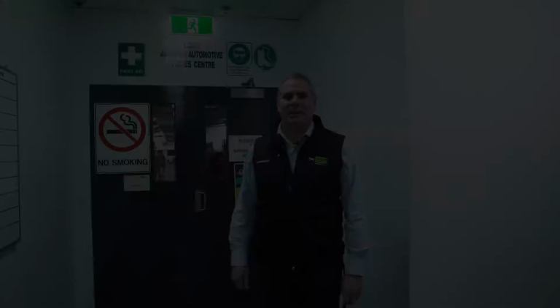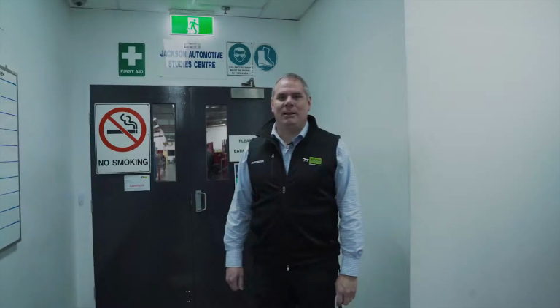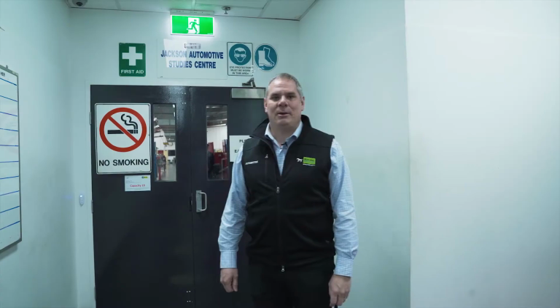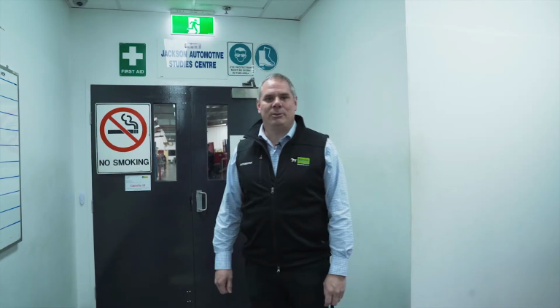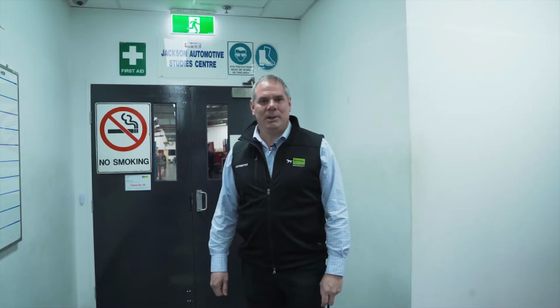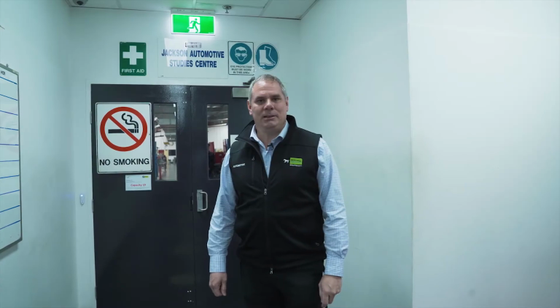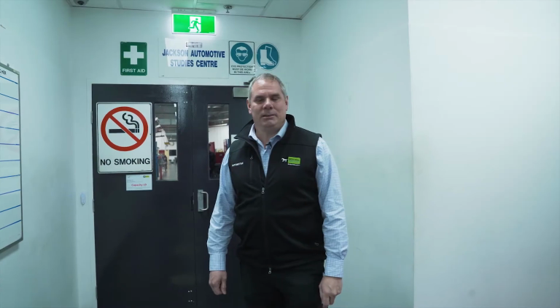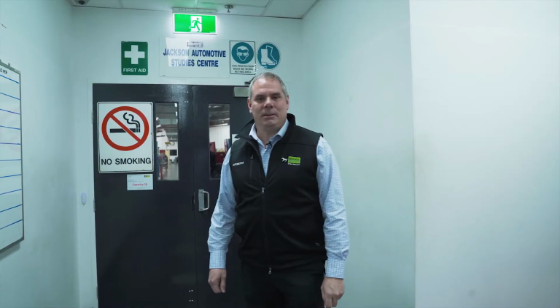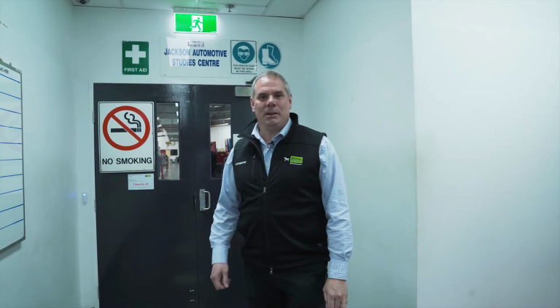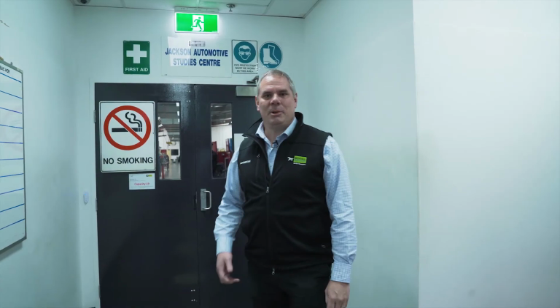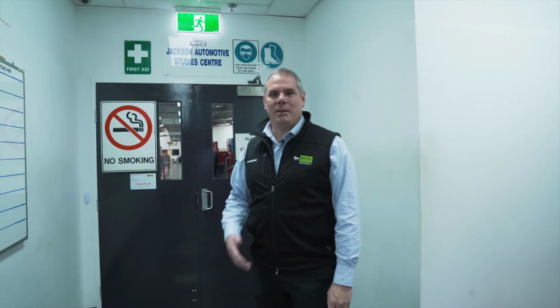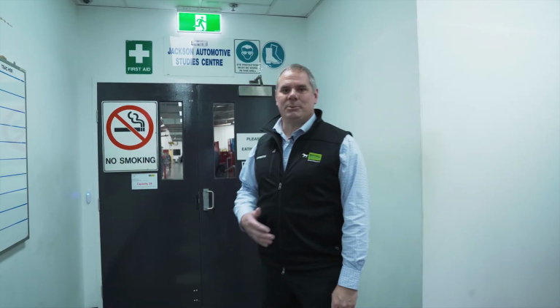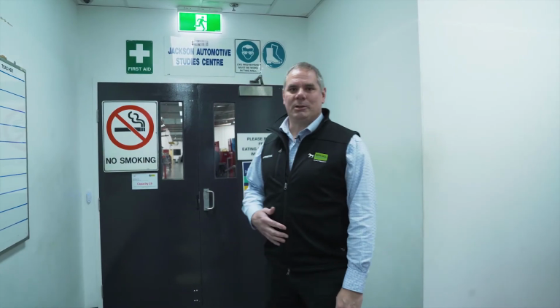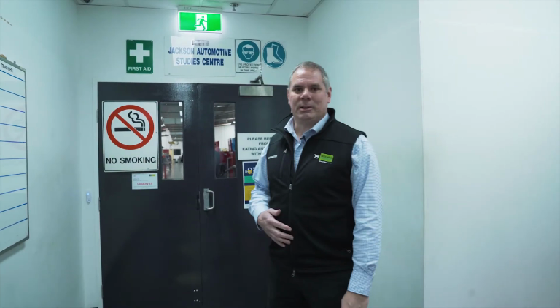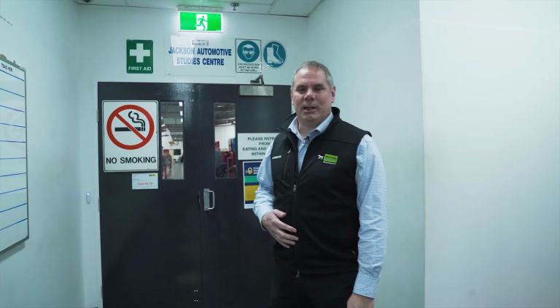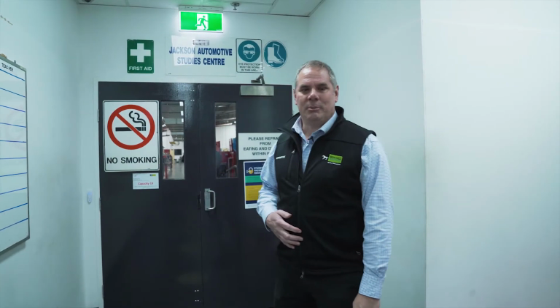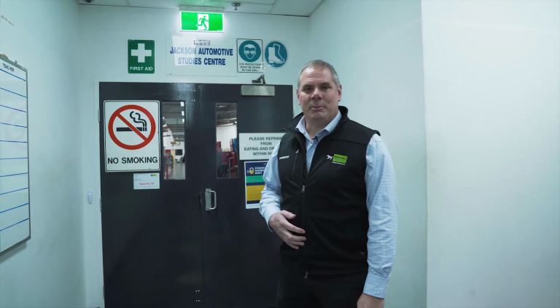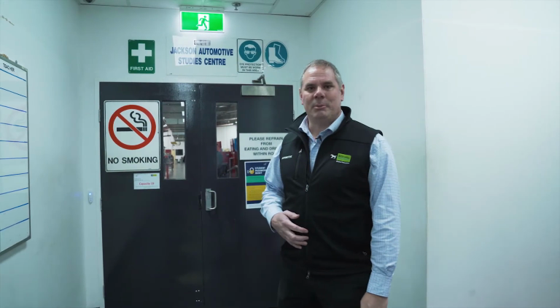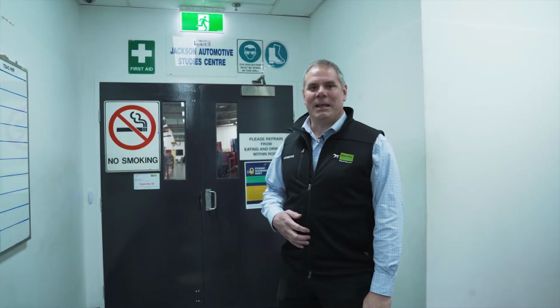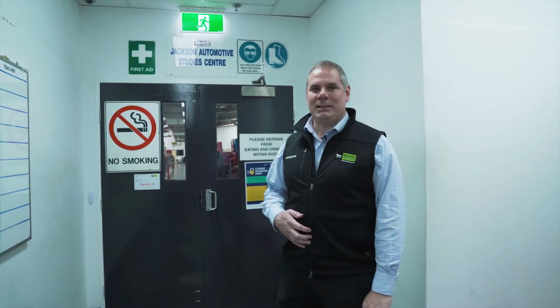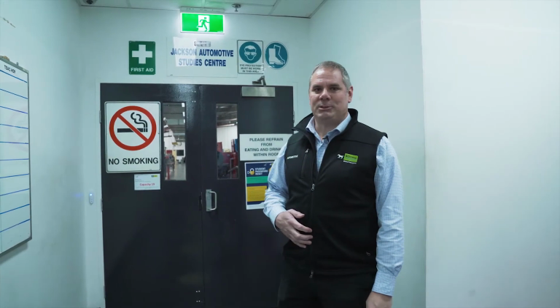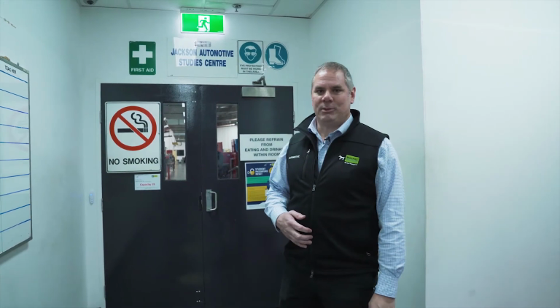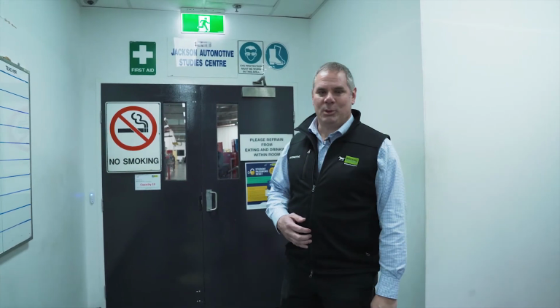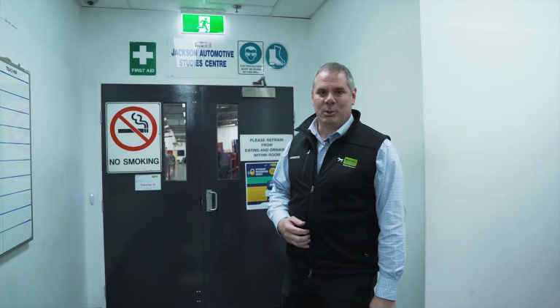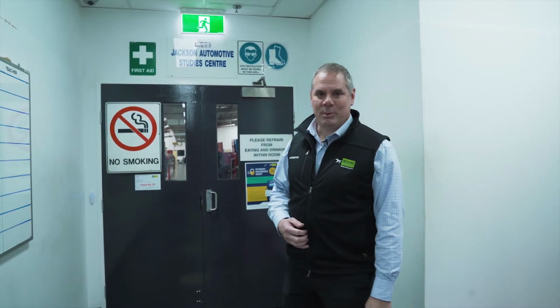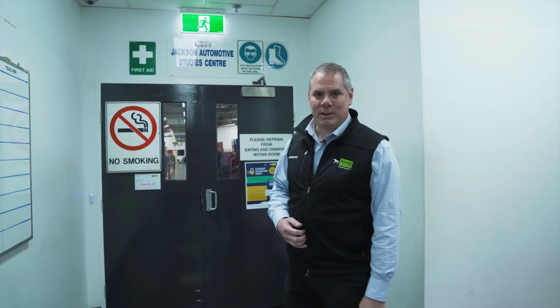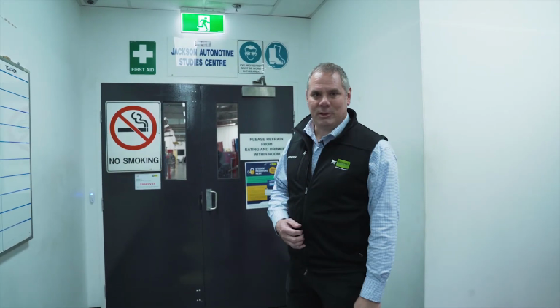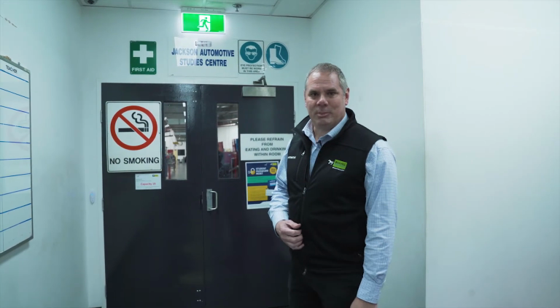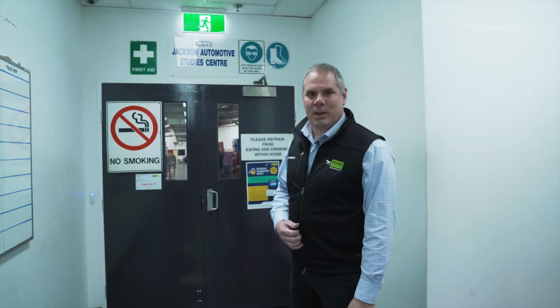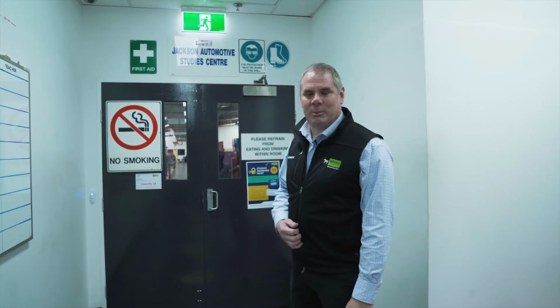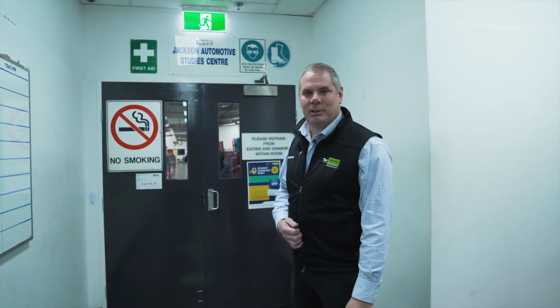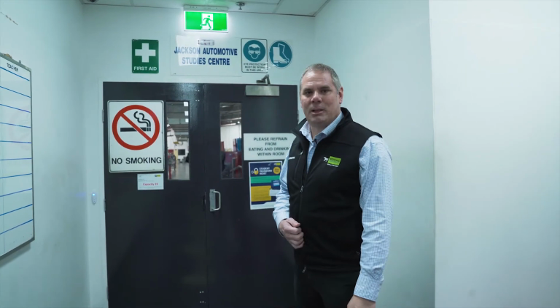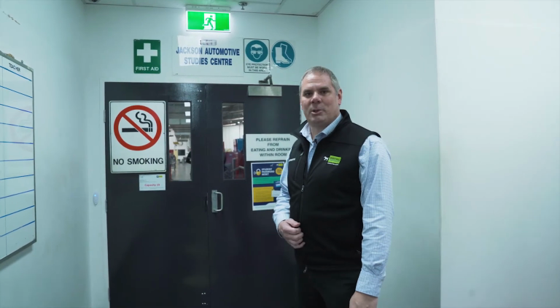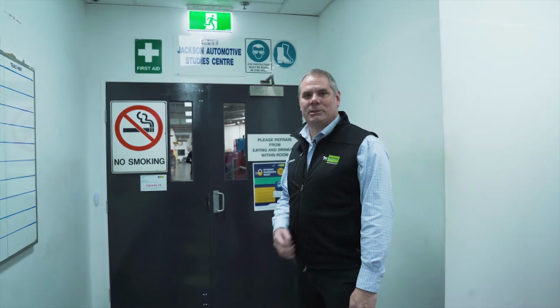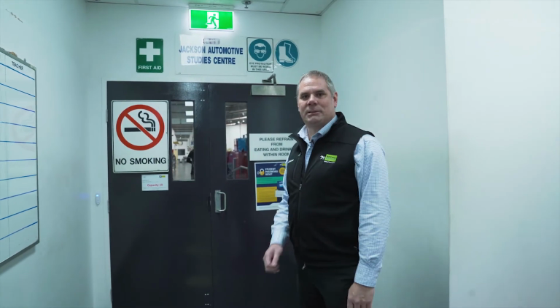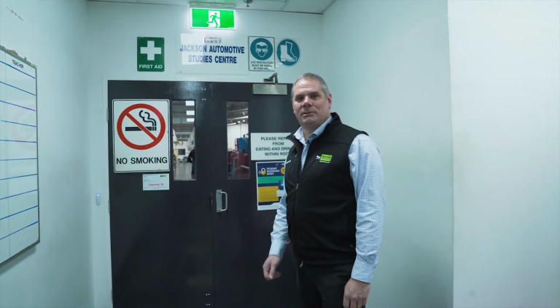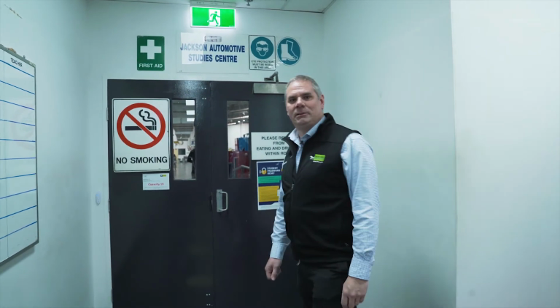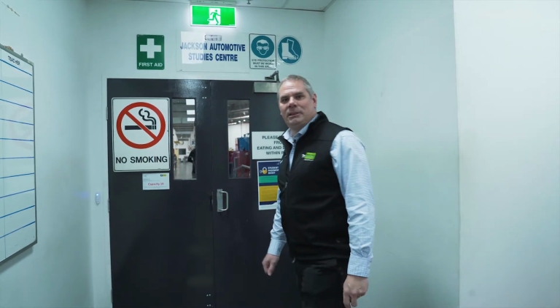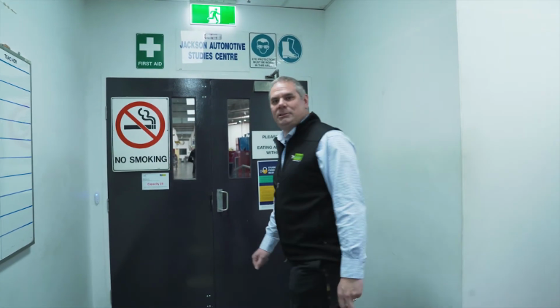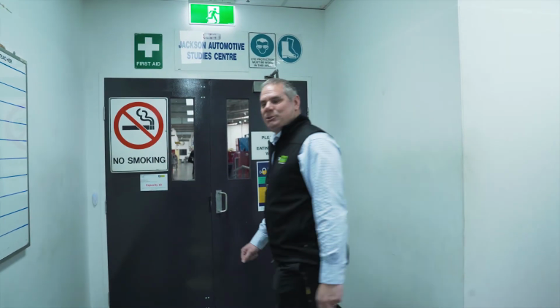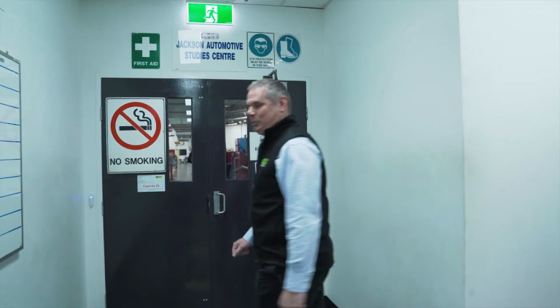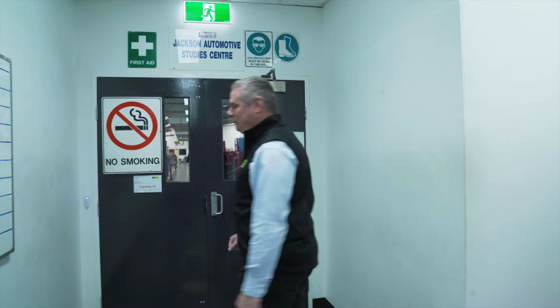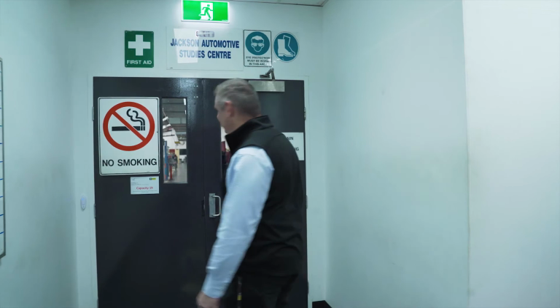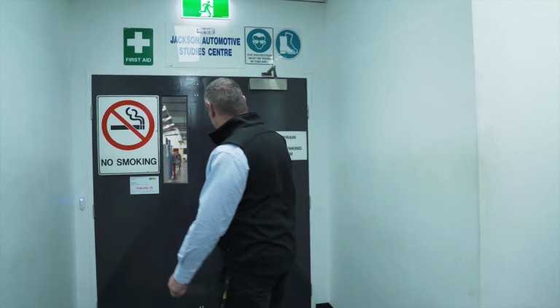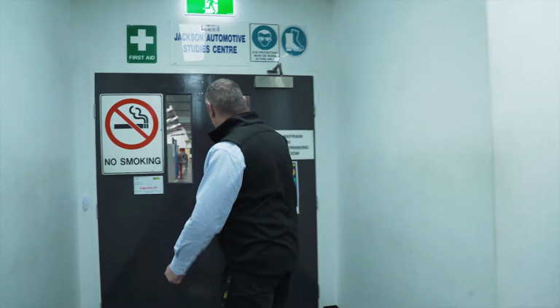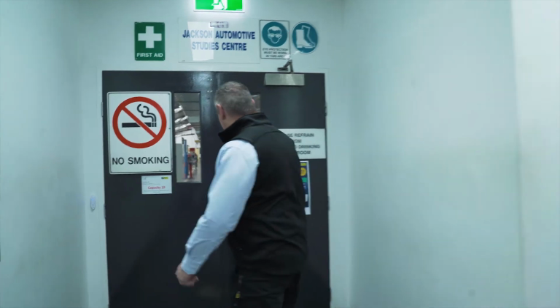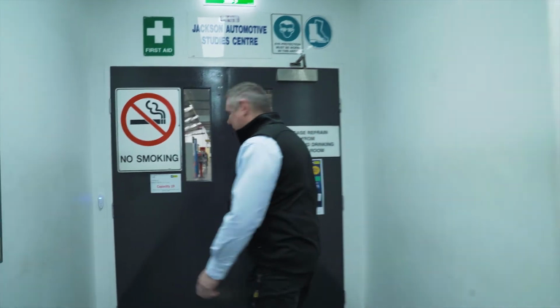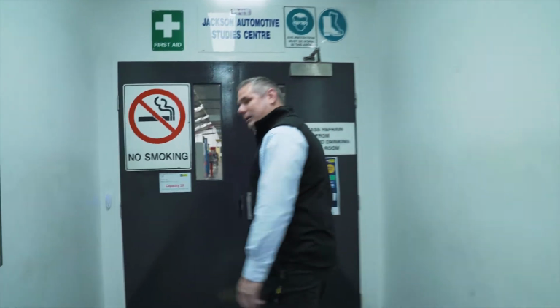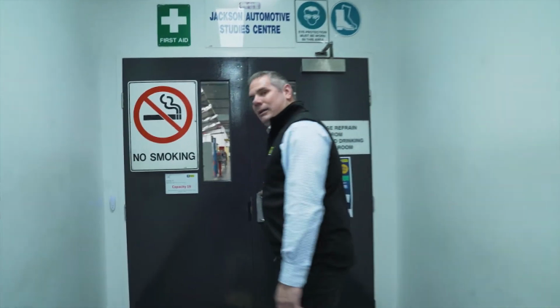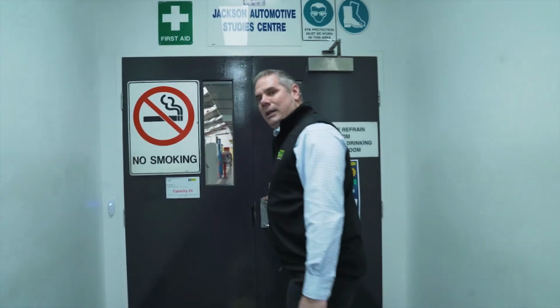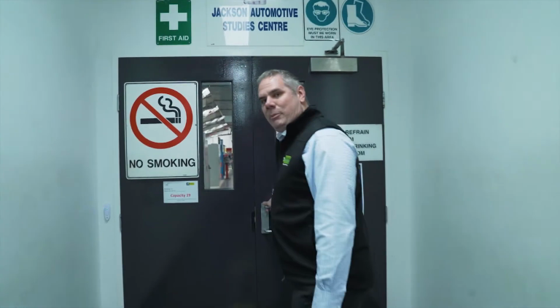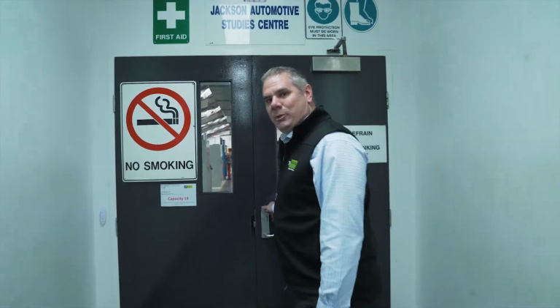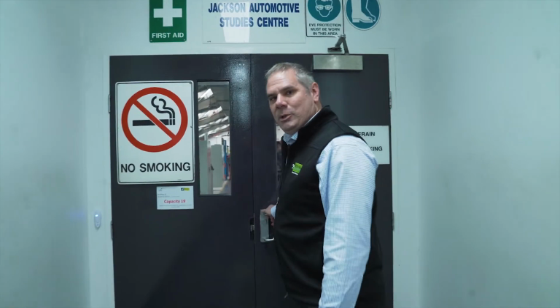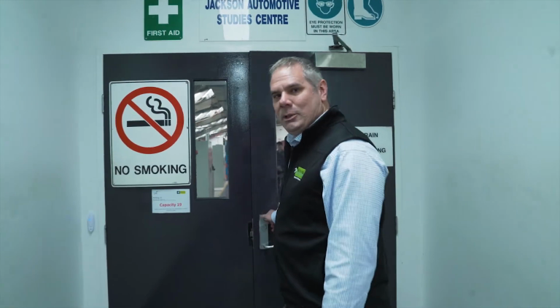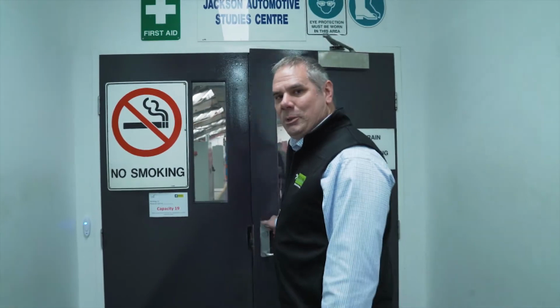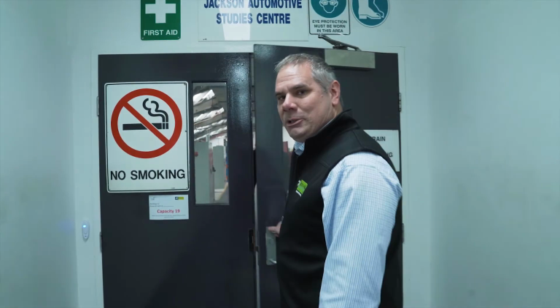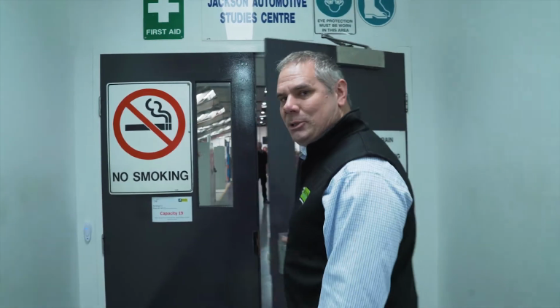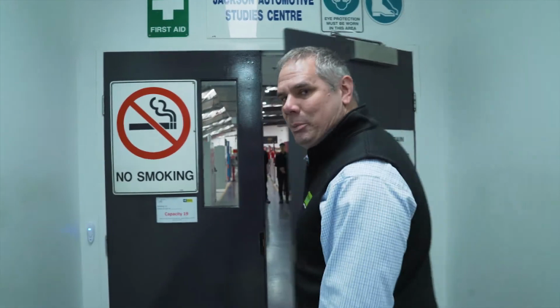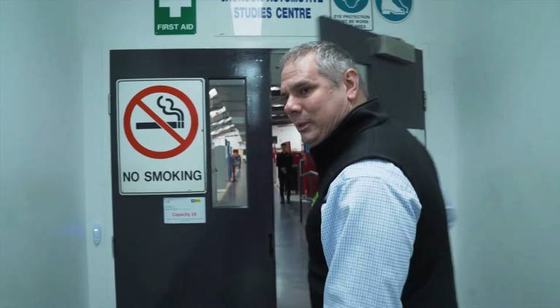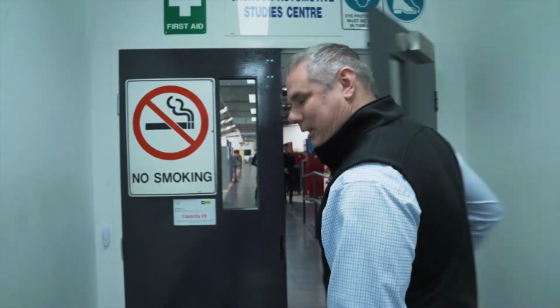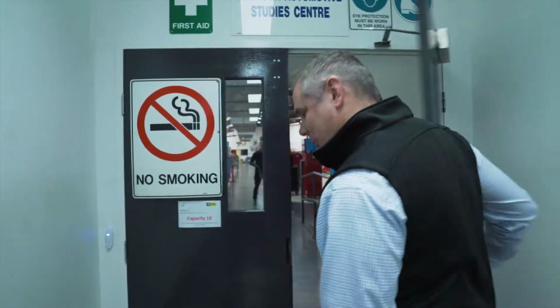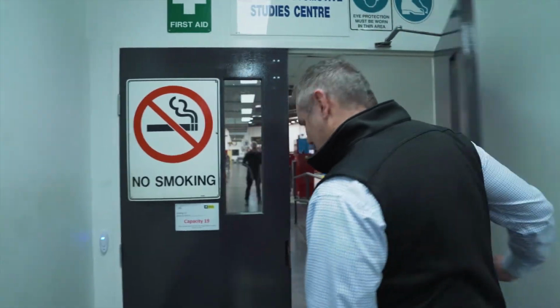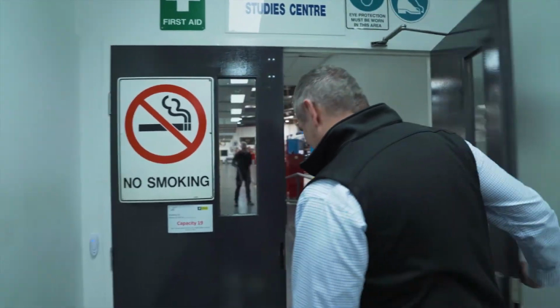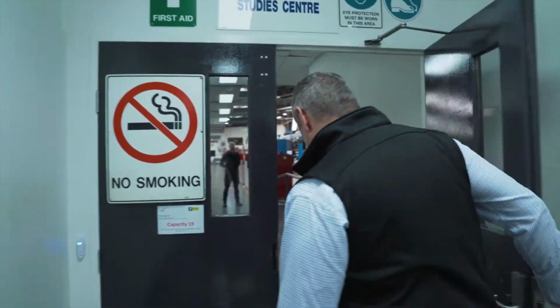Hello everyone, my name is Michael Cope, I'm the manager of the automotive department at Box Hill Institute. Come through to the workshop and have a look around.